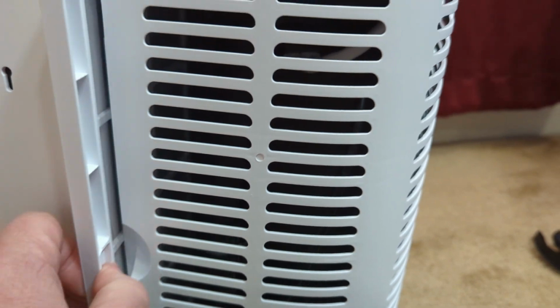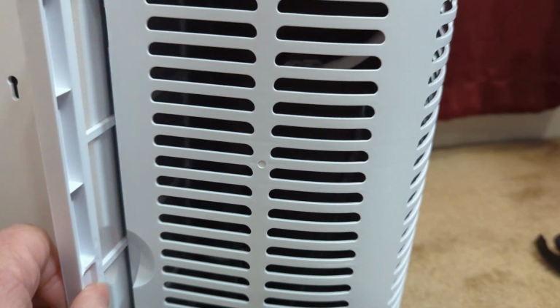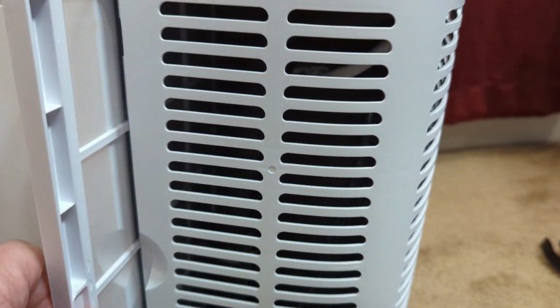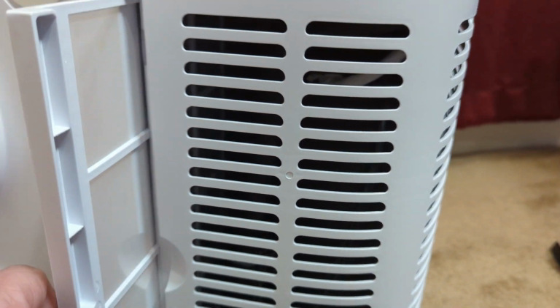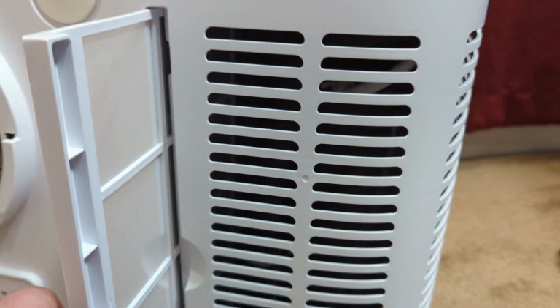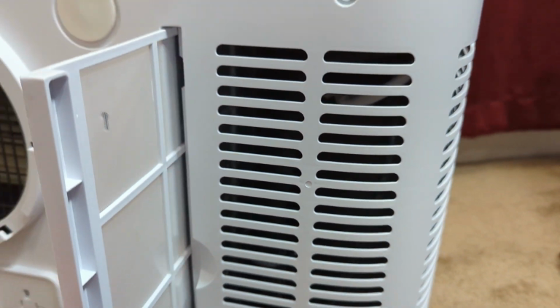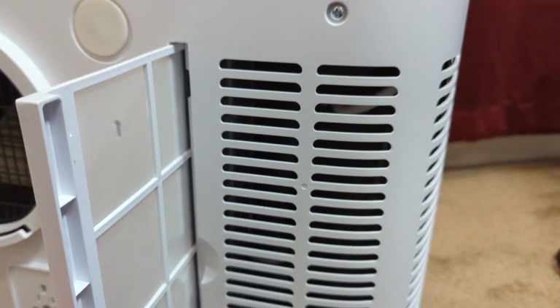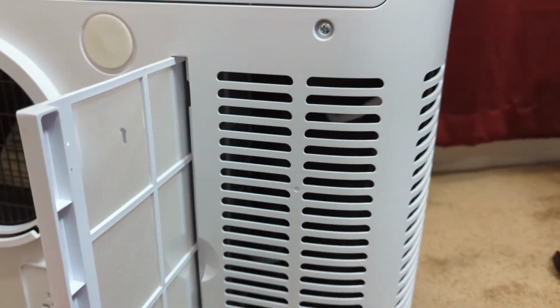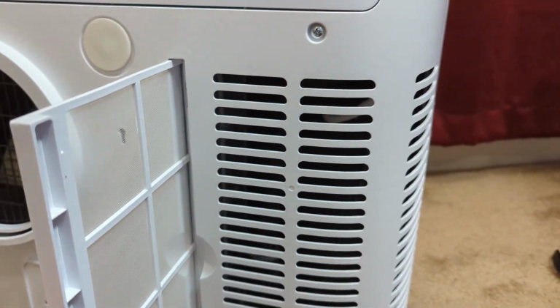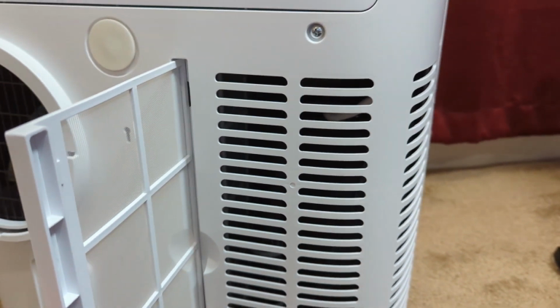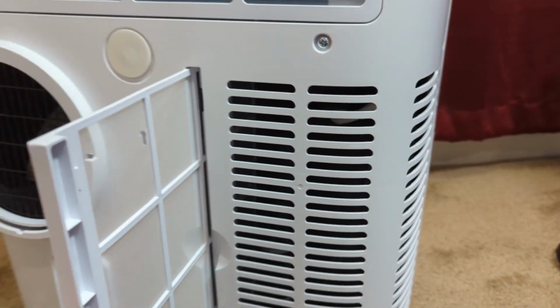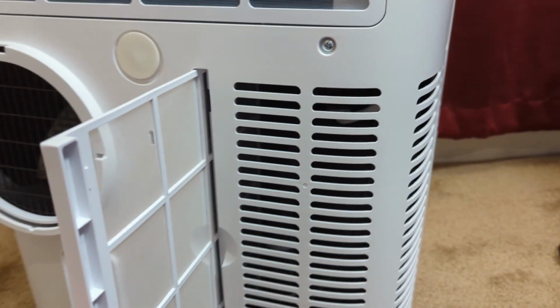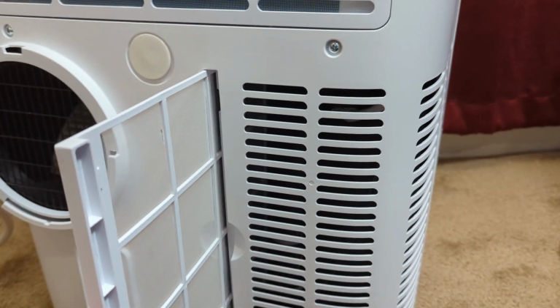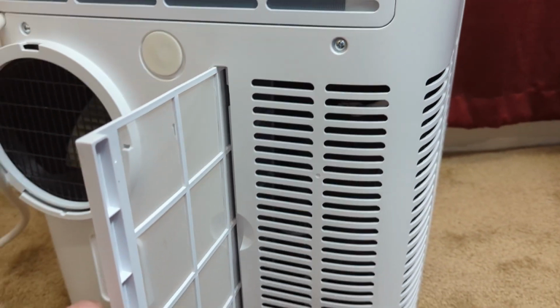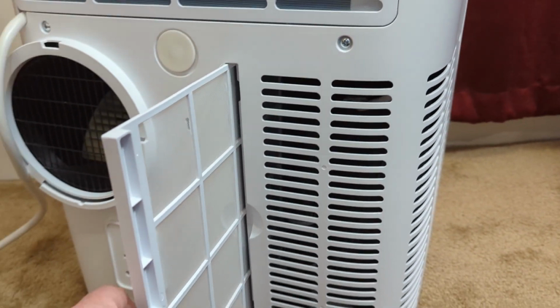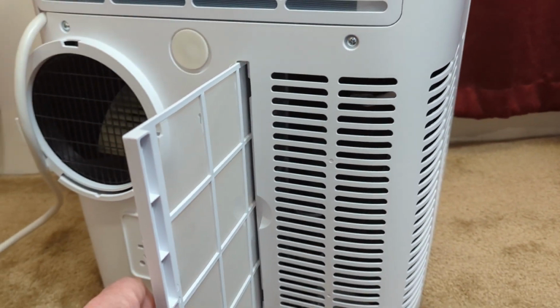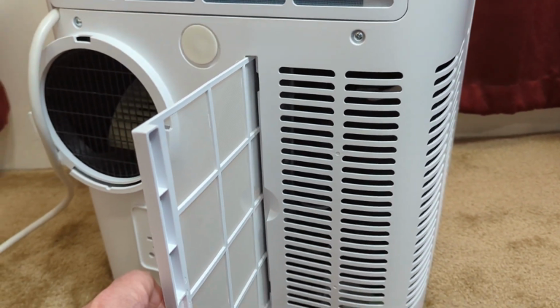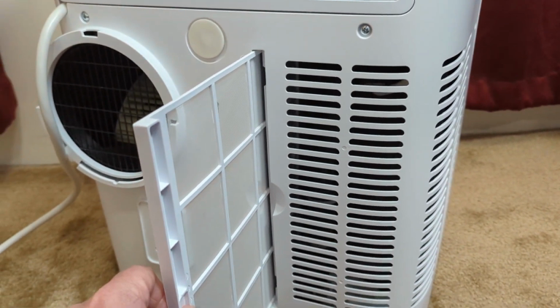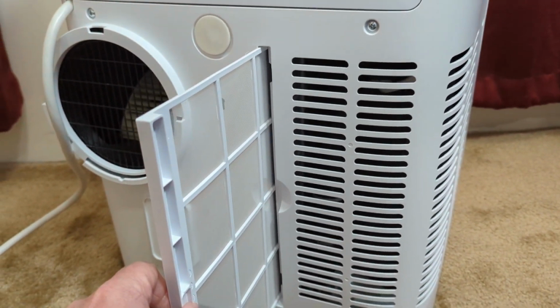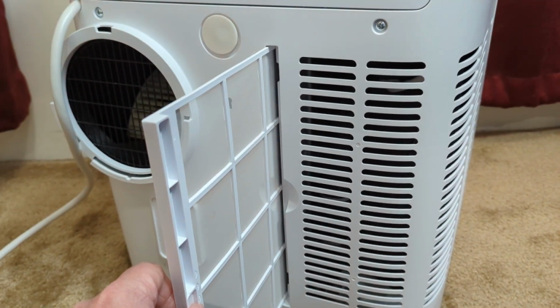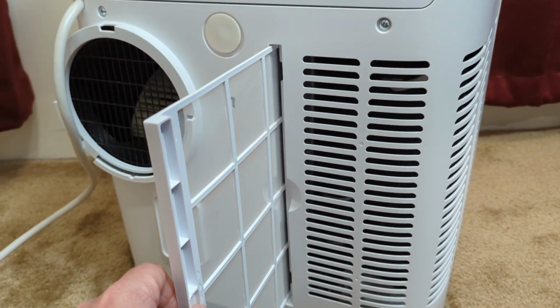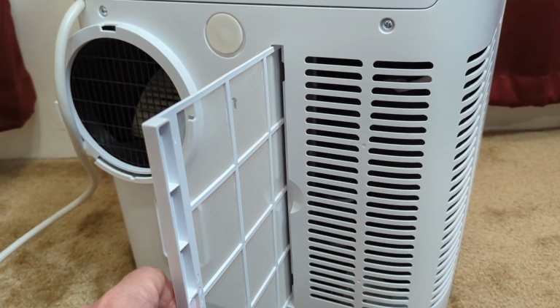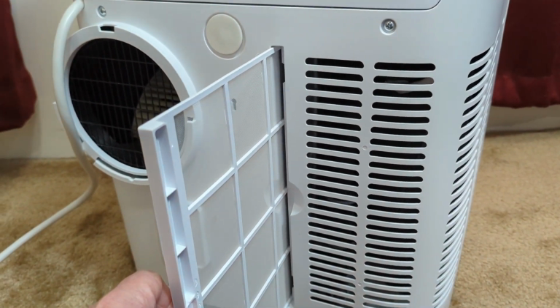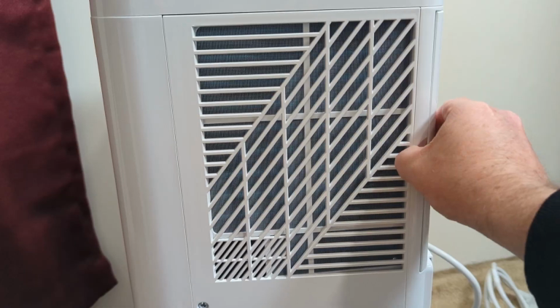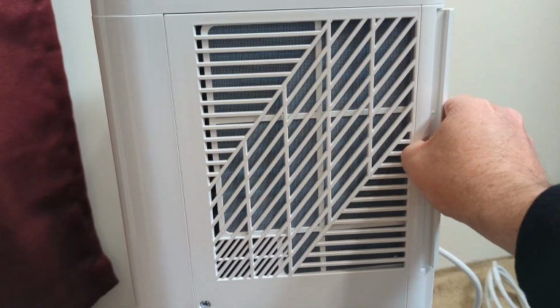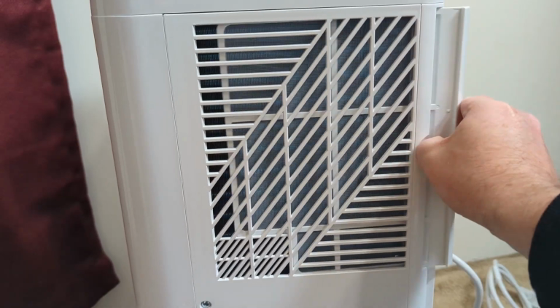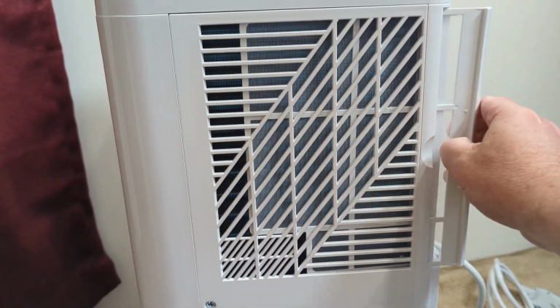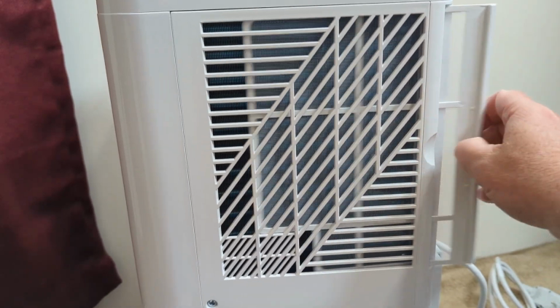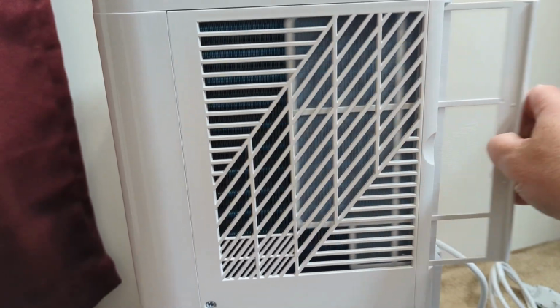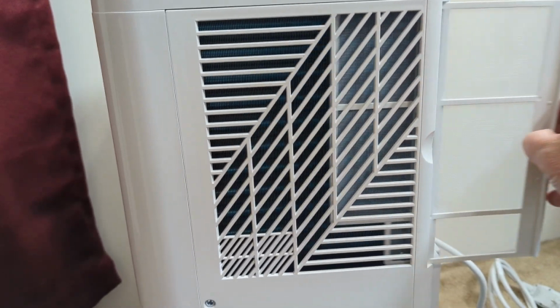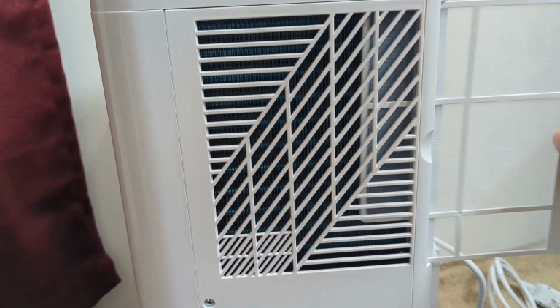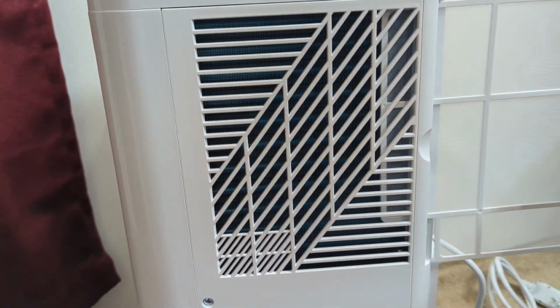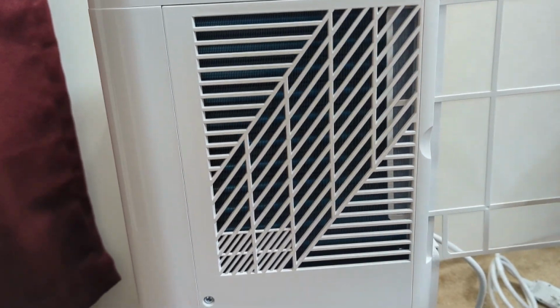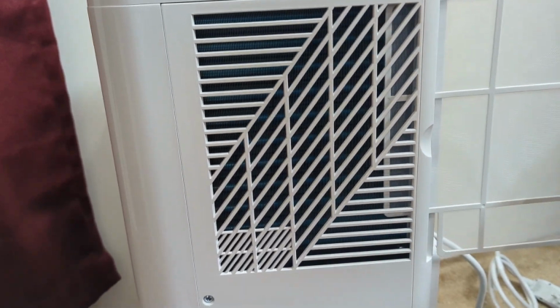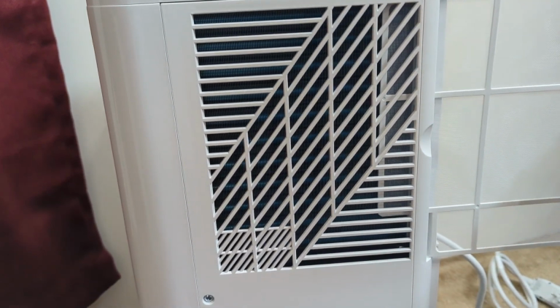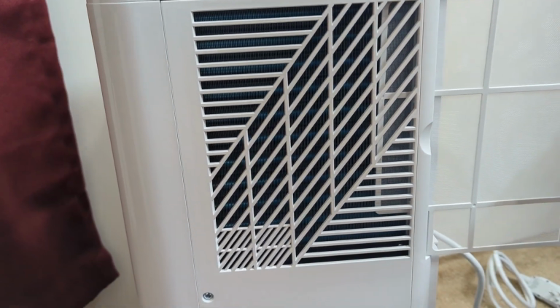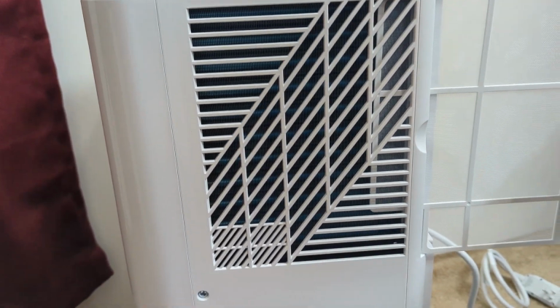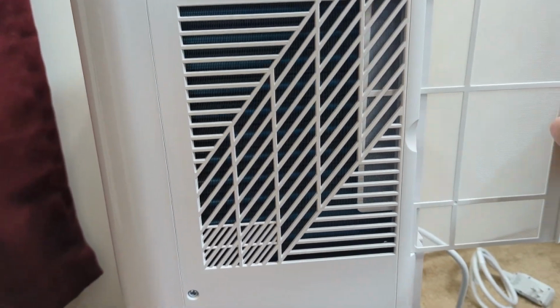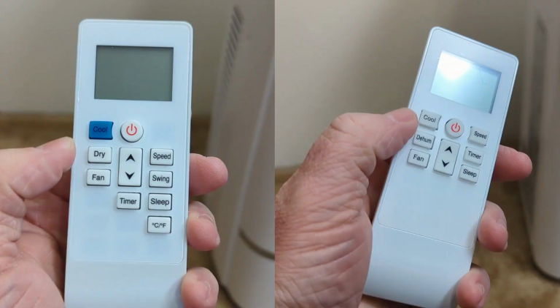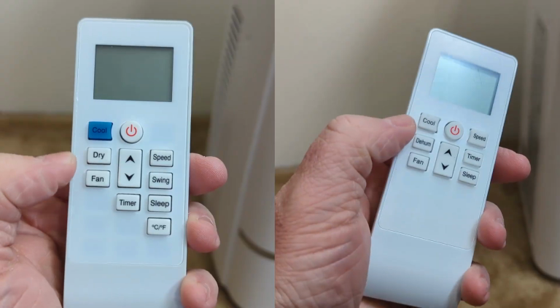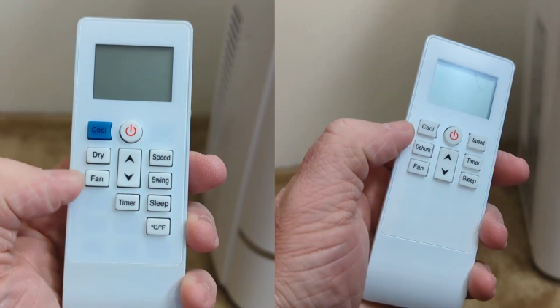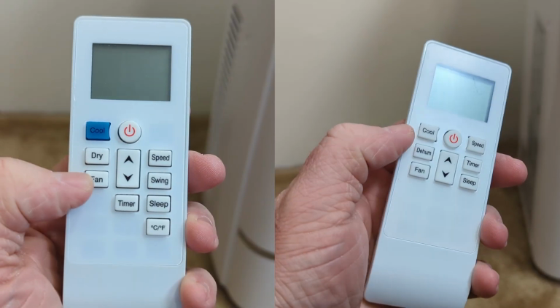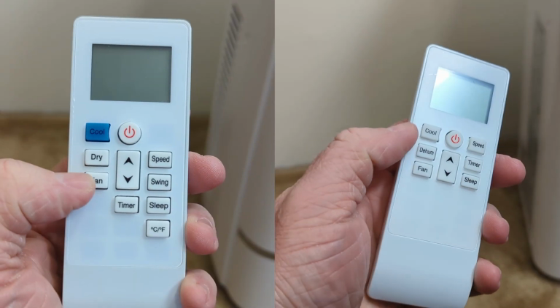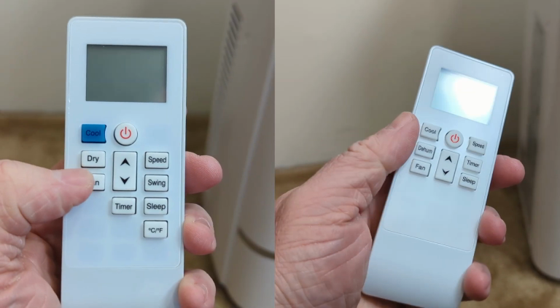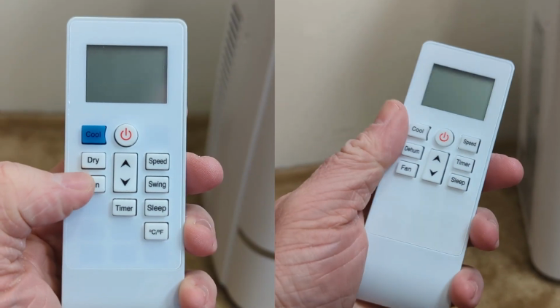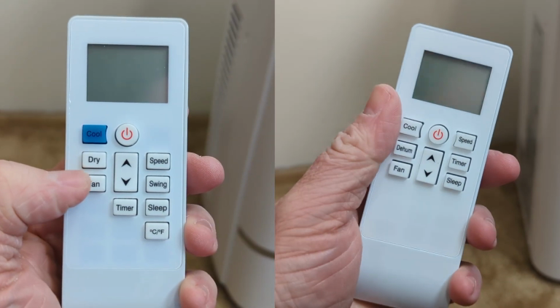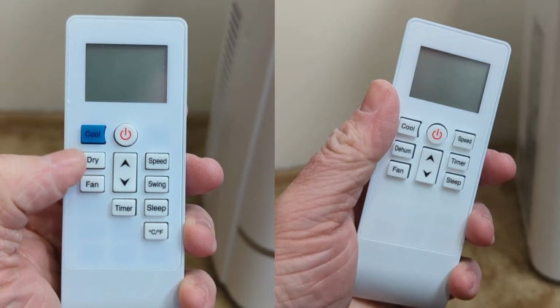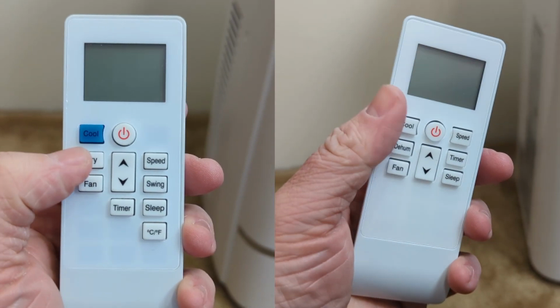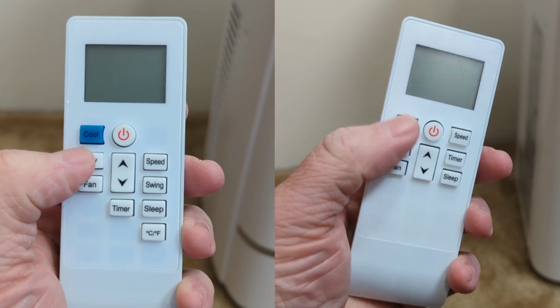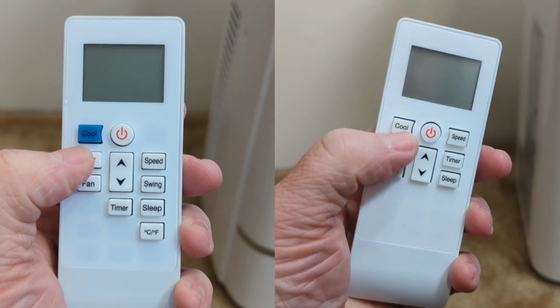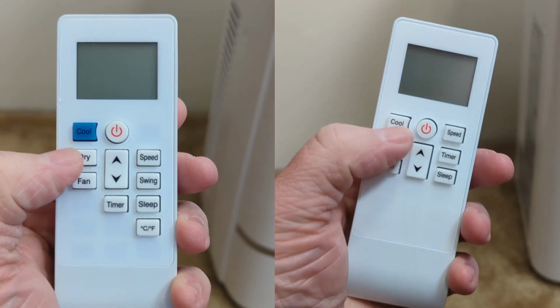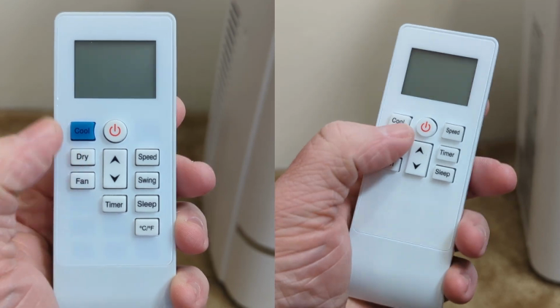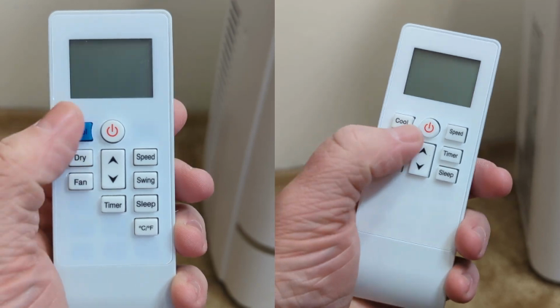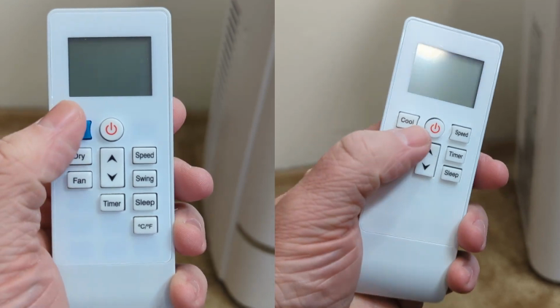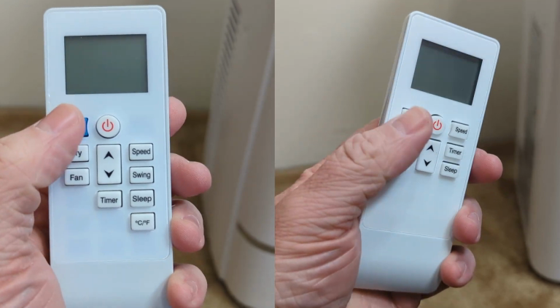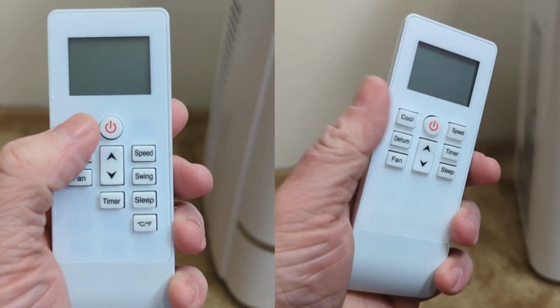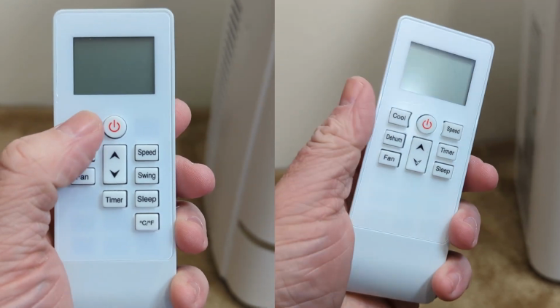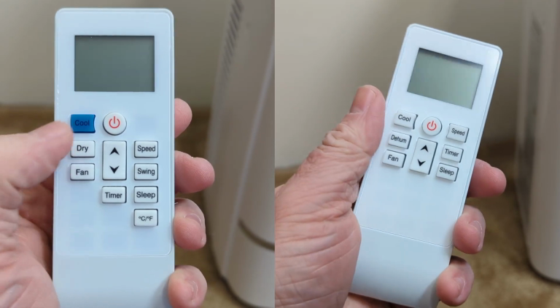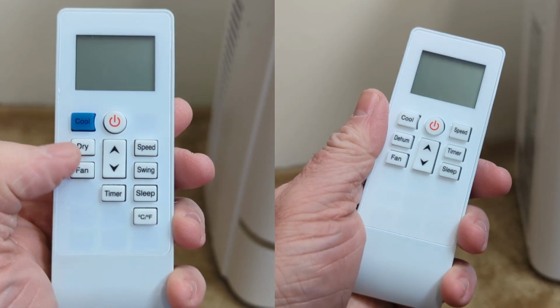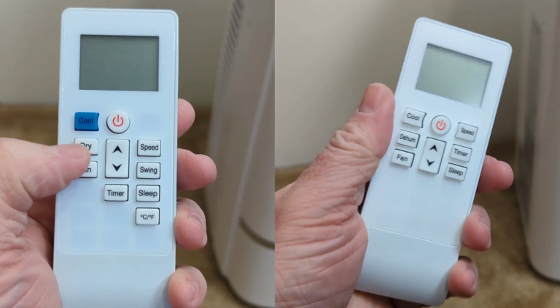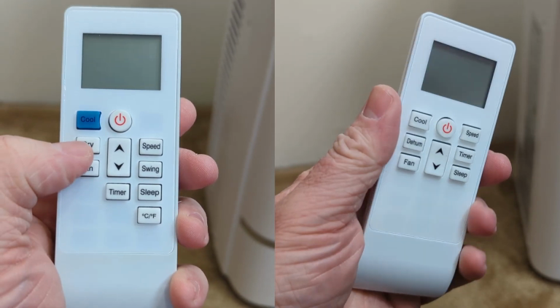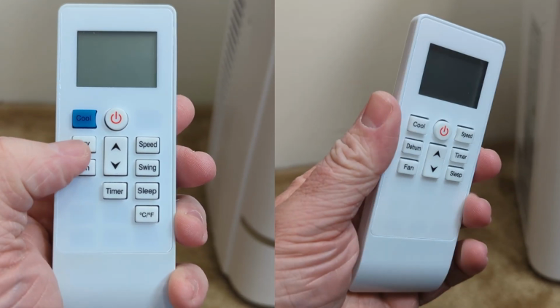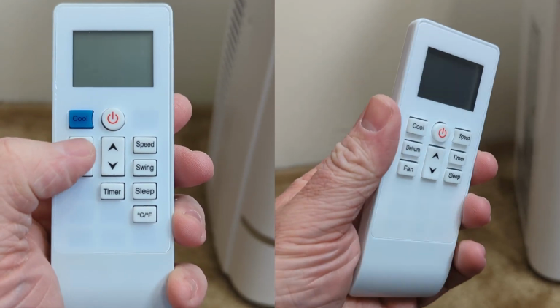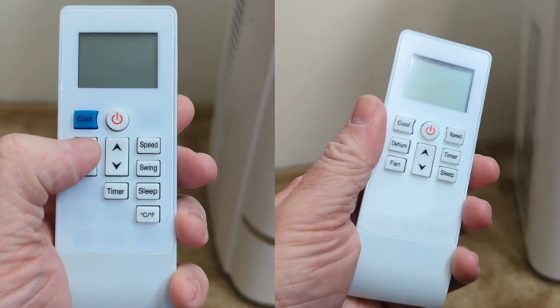Both of these units have filters that you can take out and clean if needed. They also both come with remote controls that are fairly similar.